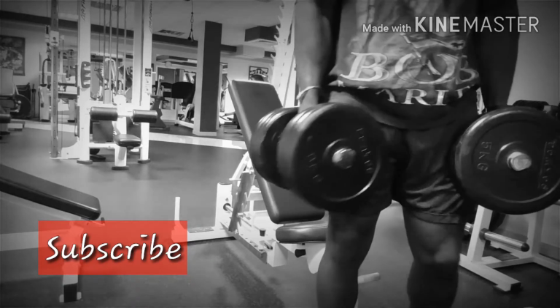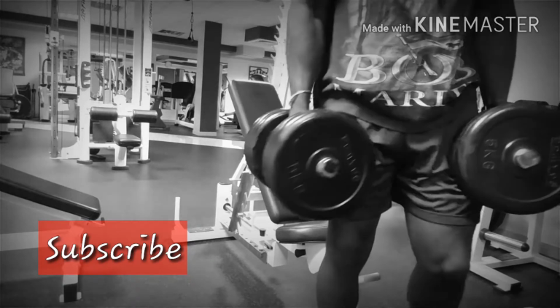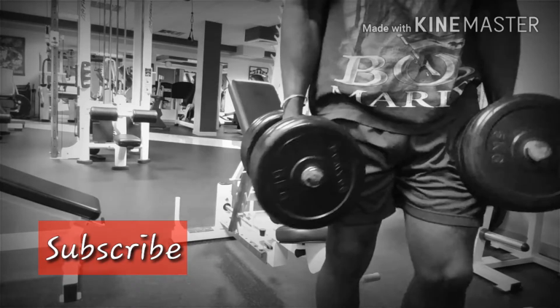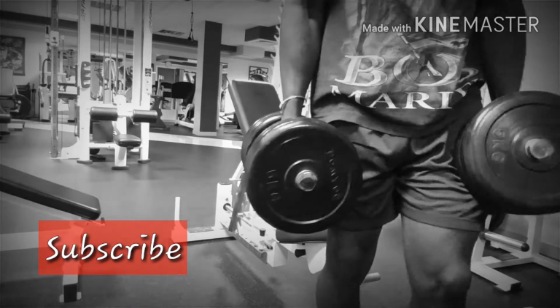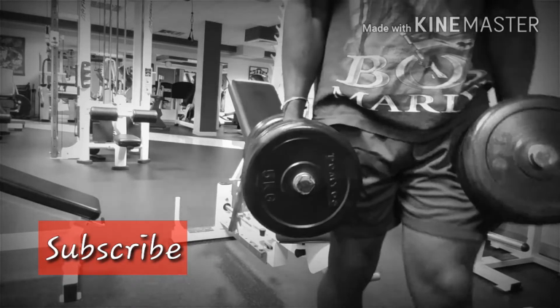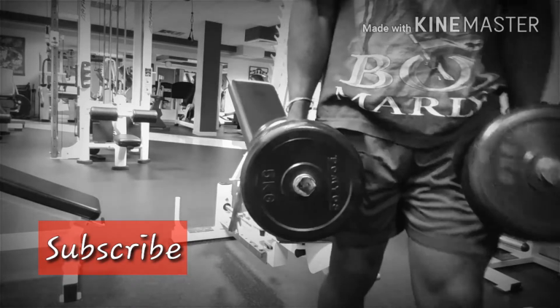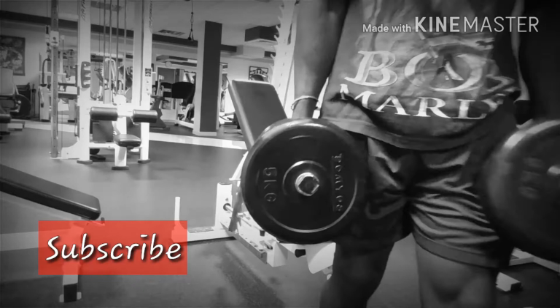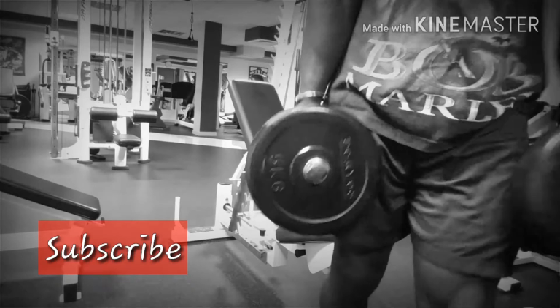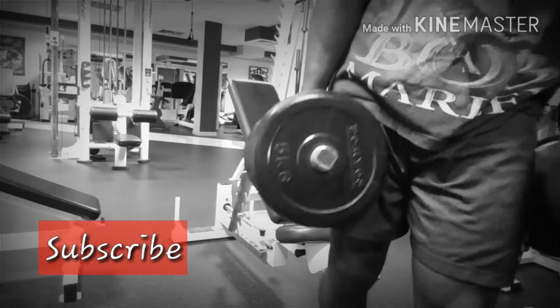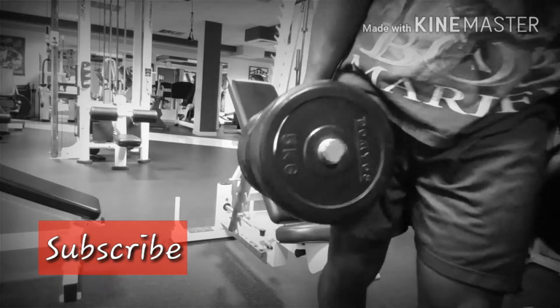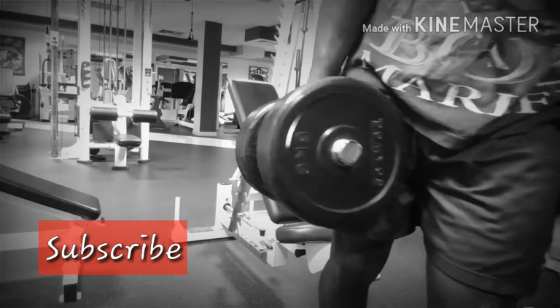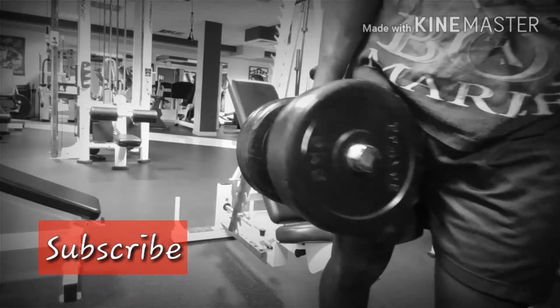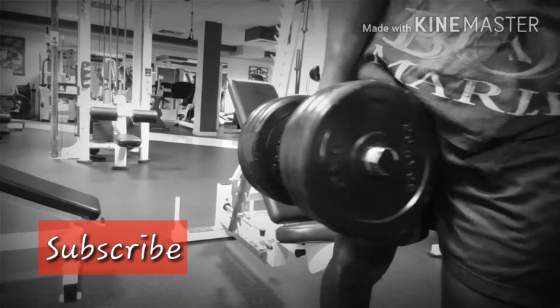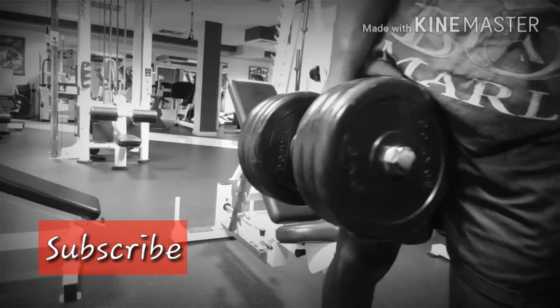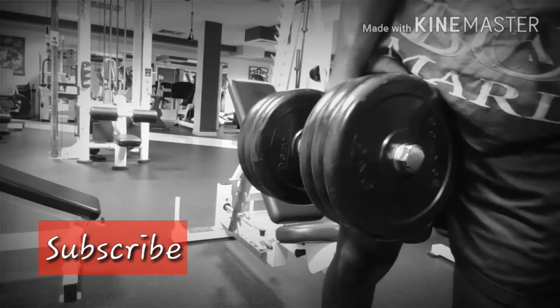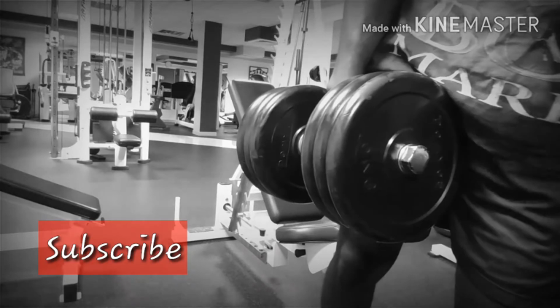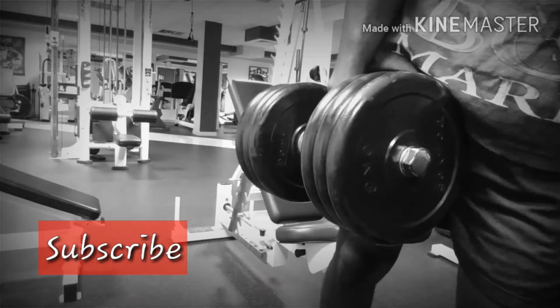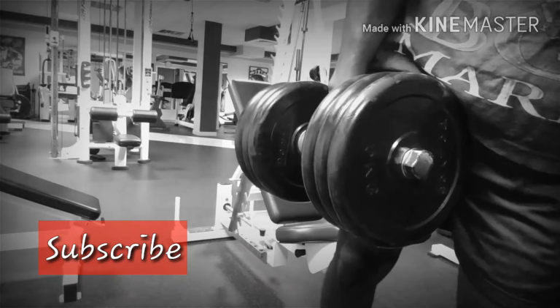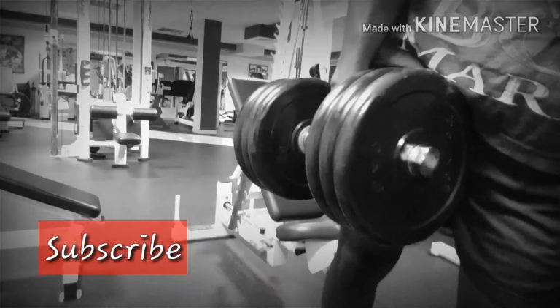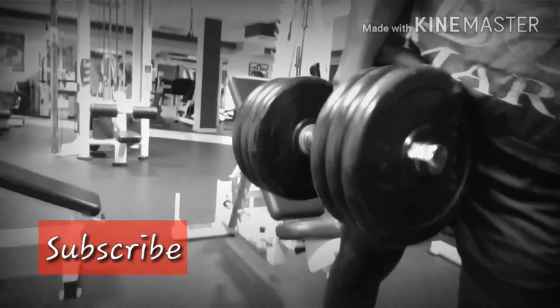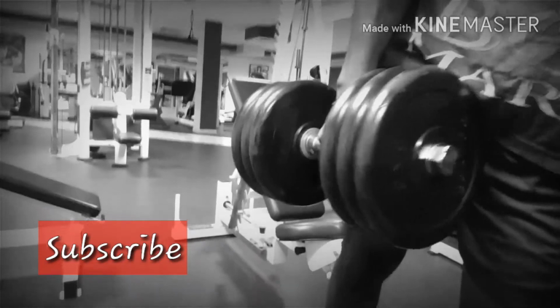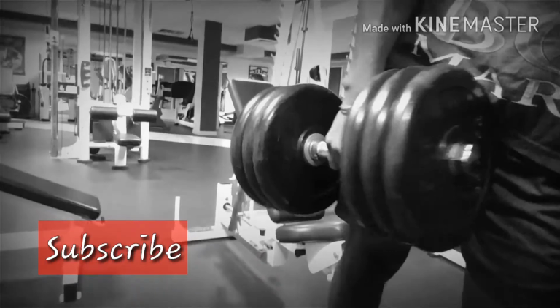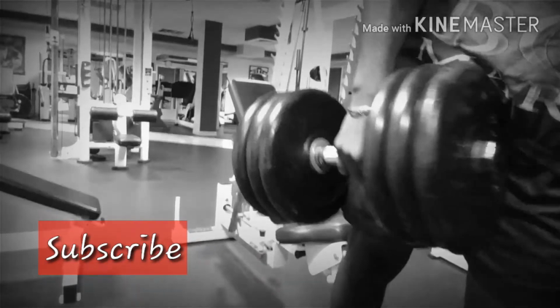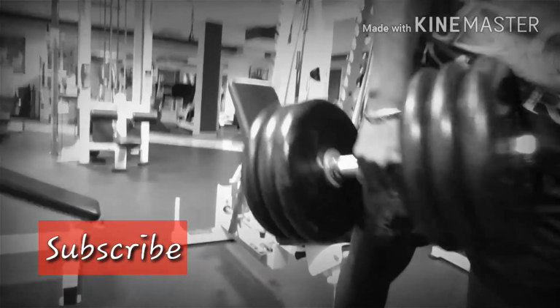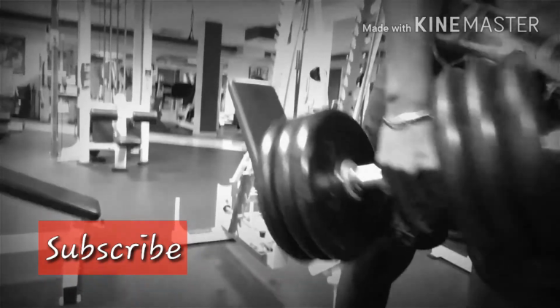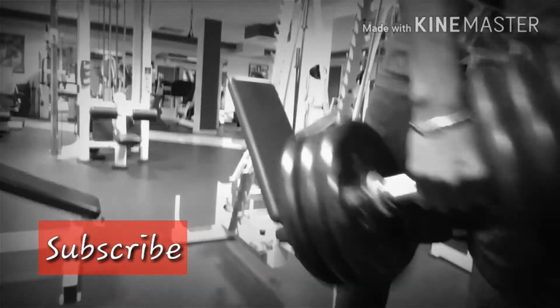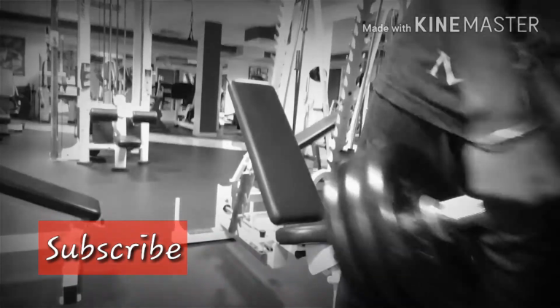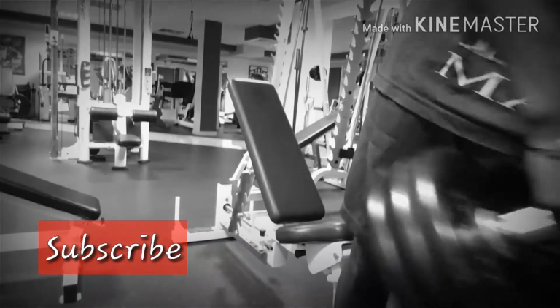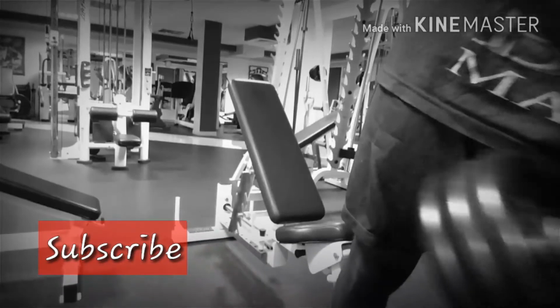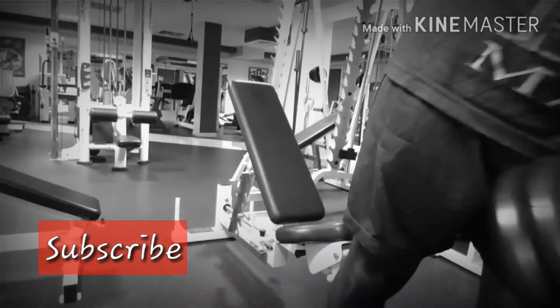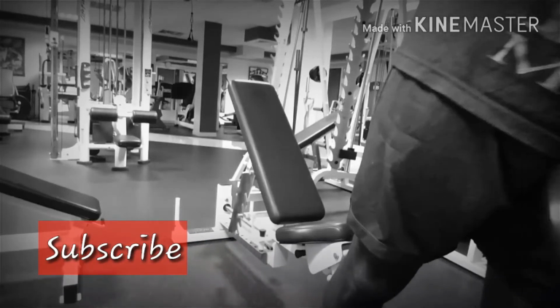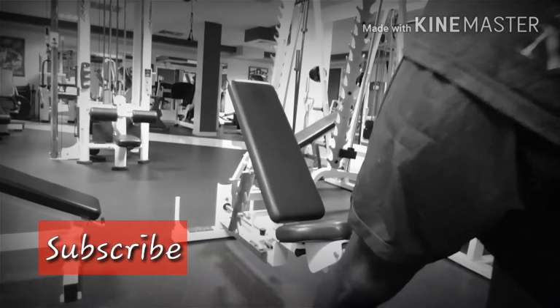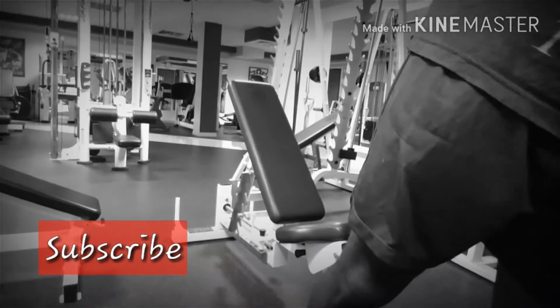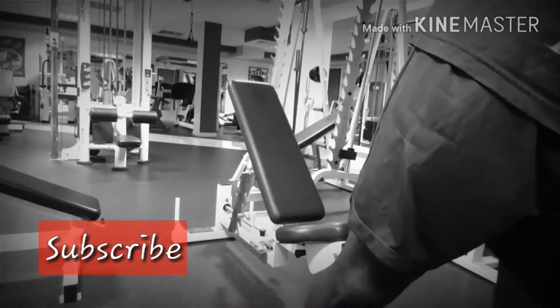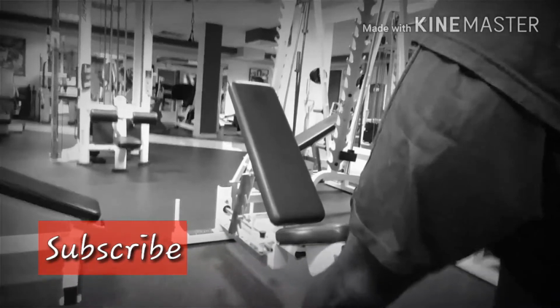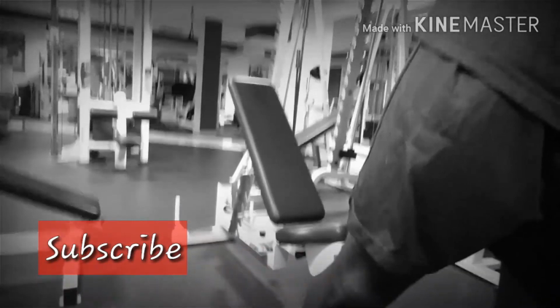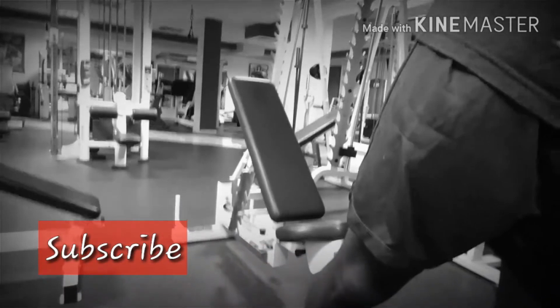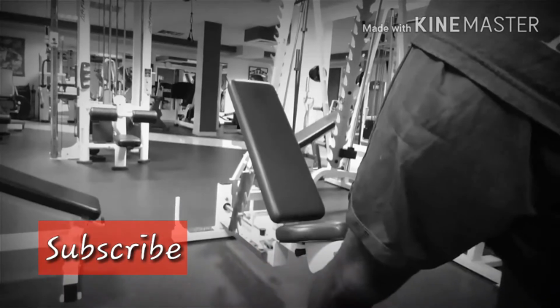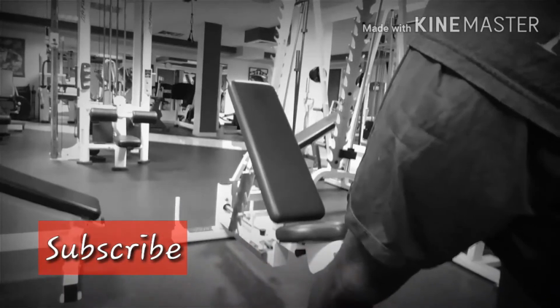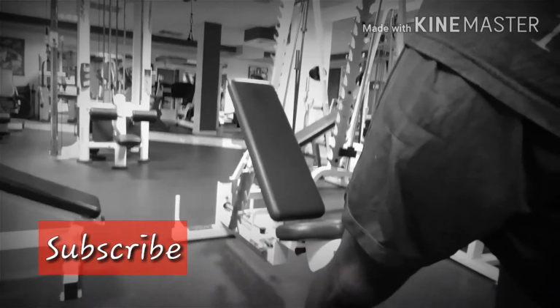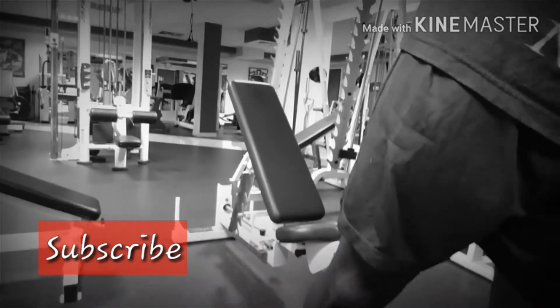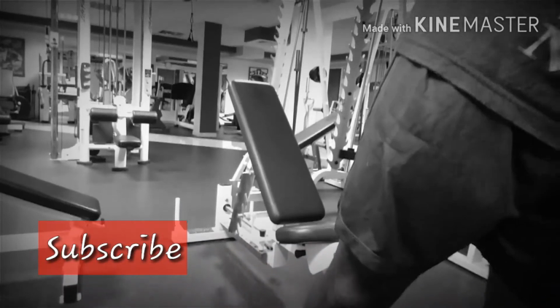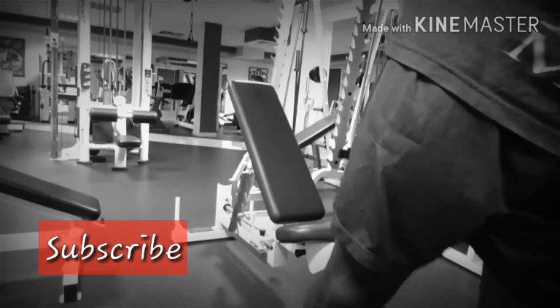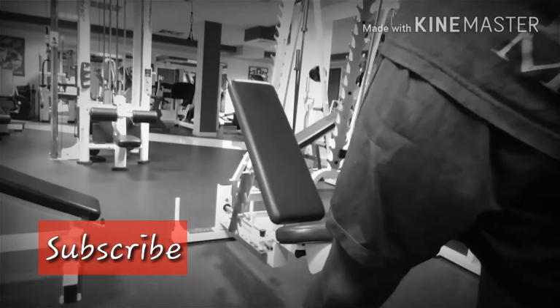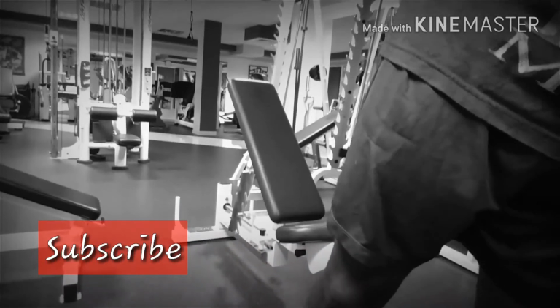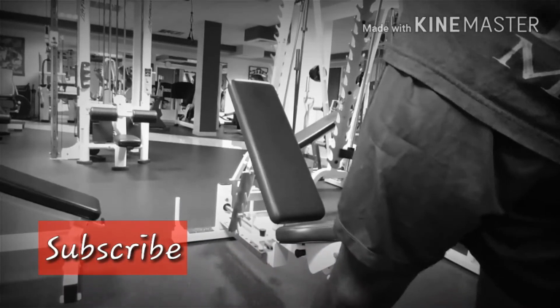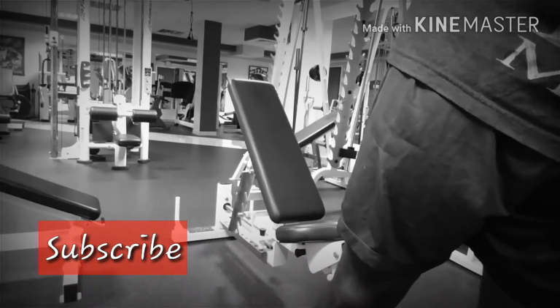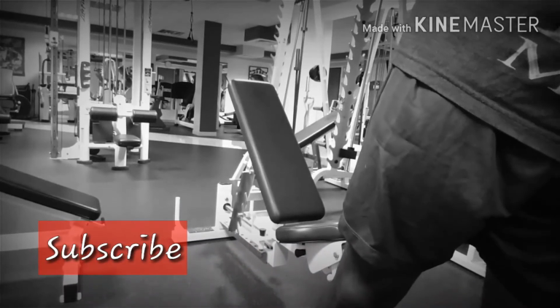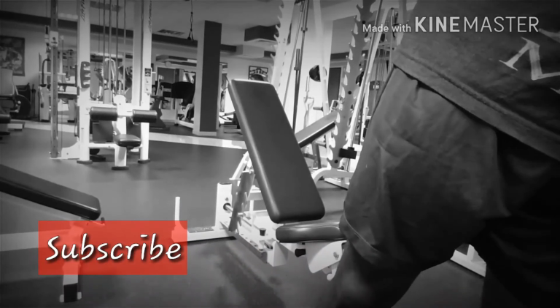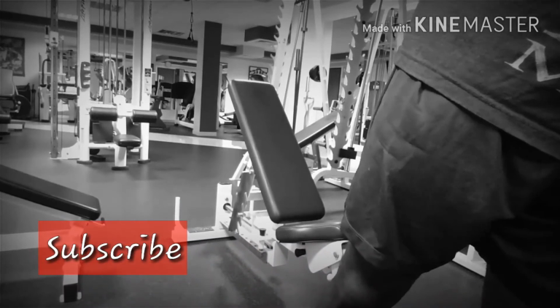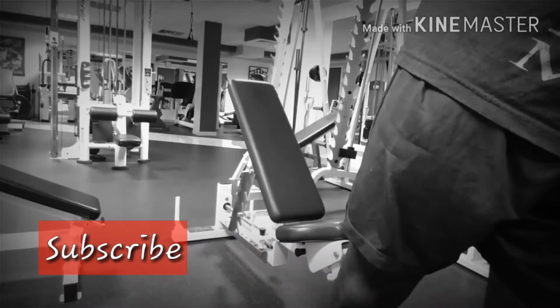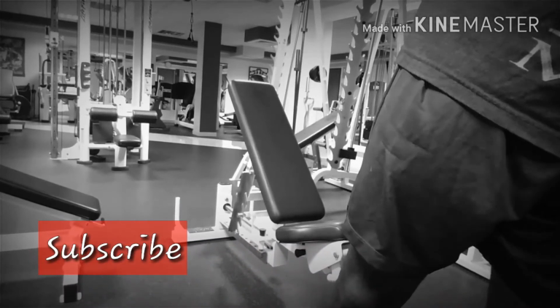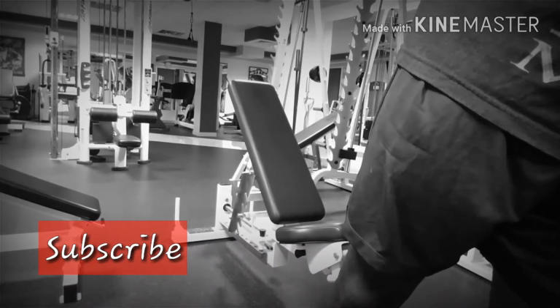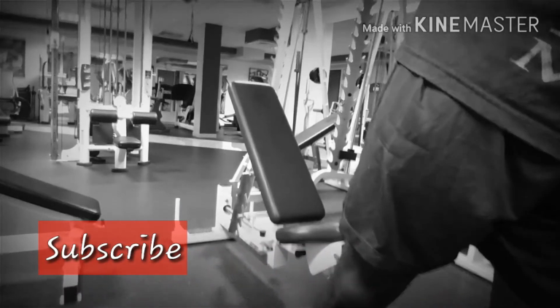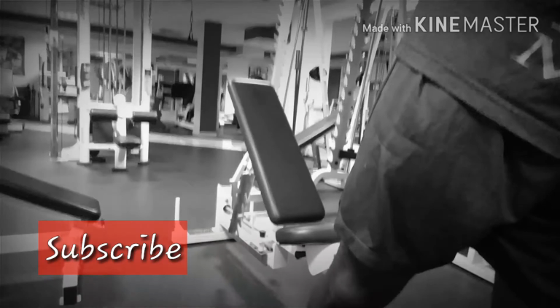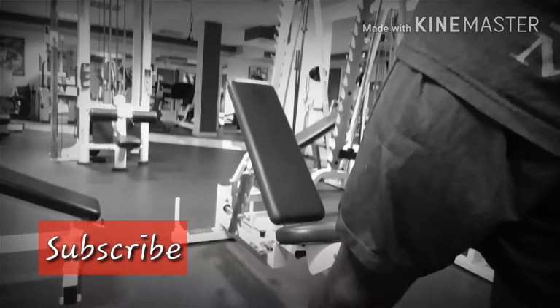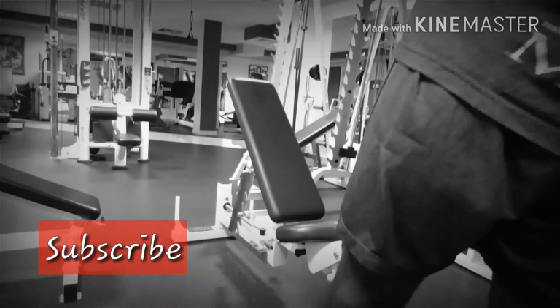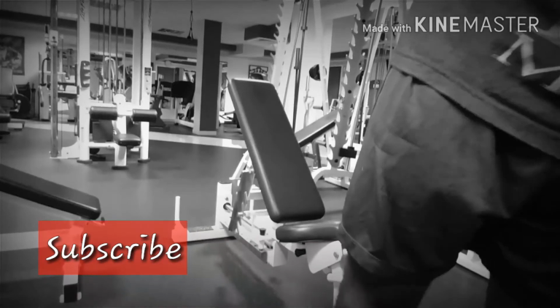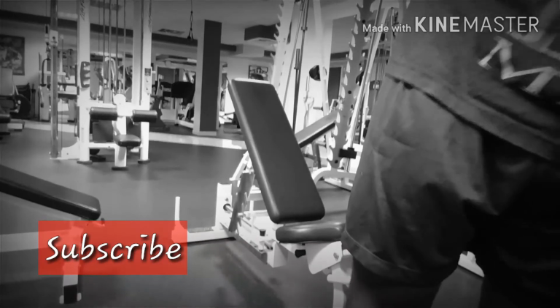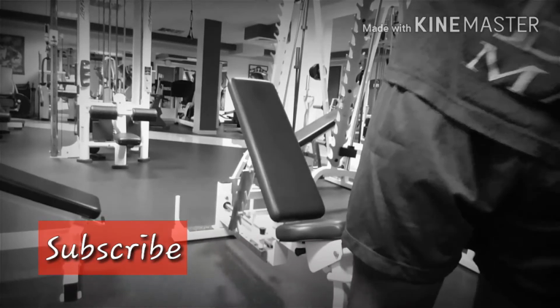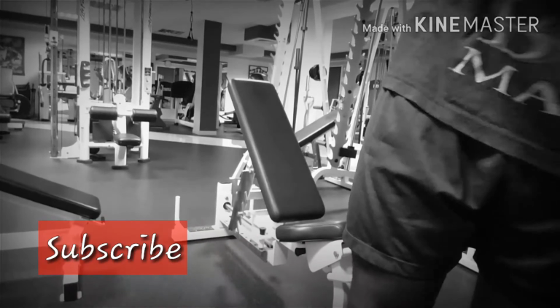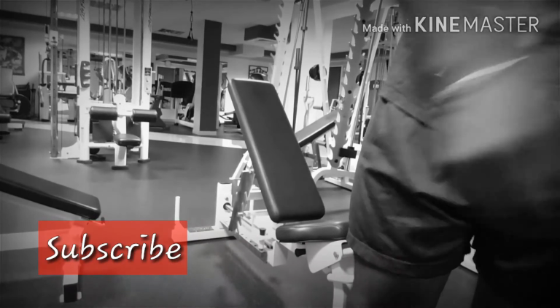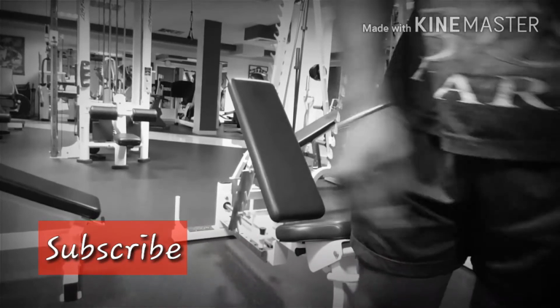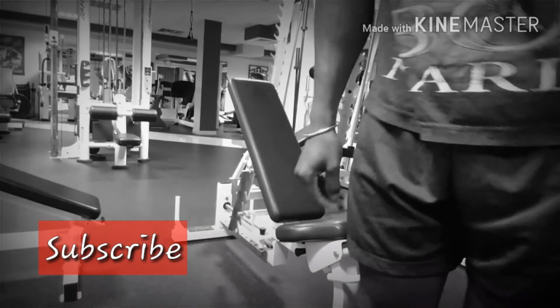All right, take care of yourself guys. This is what my chest looks like at the moment. All right, bye-bye, take care.